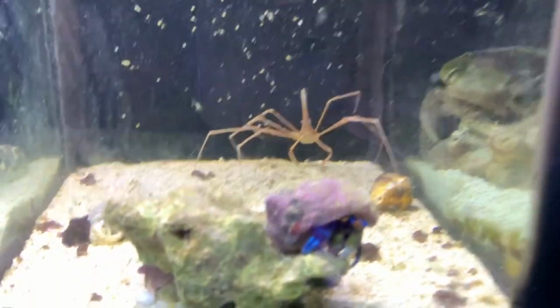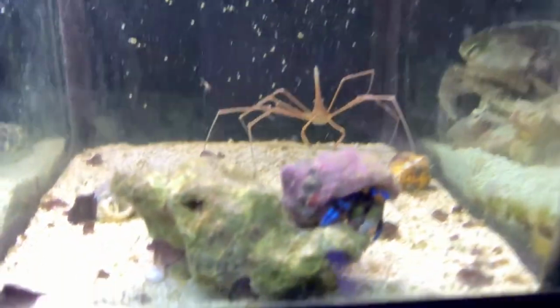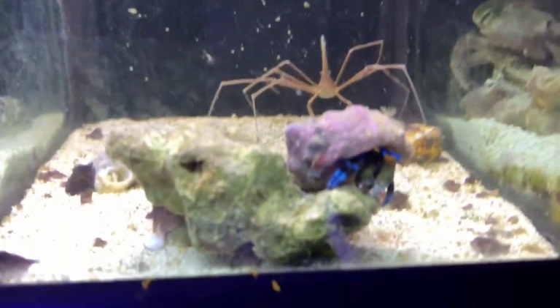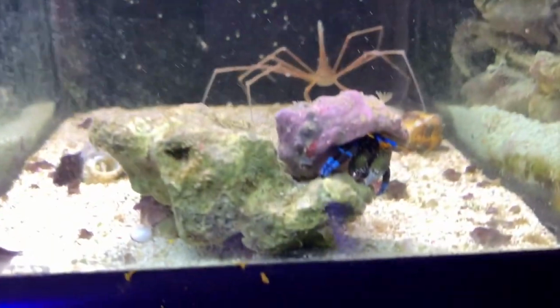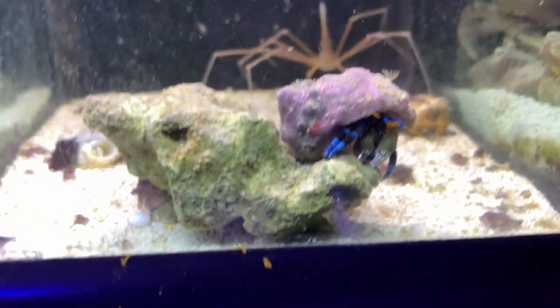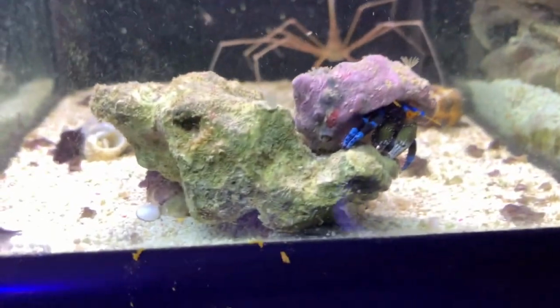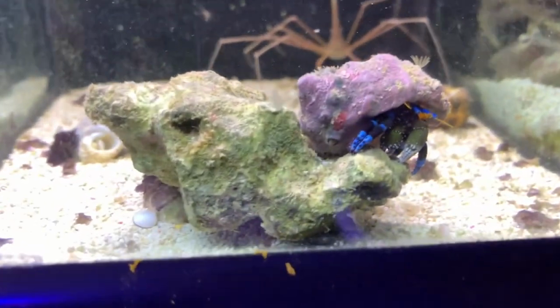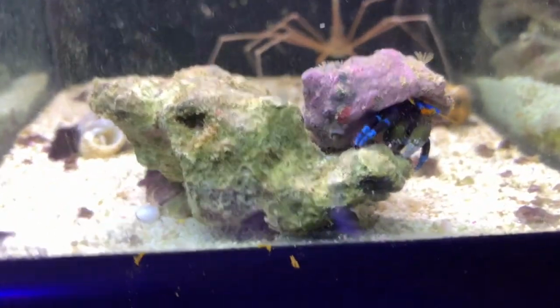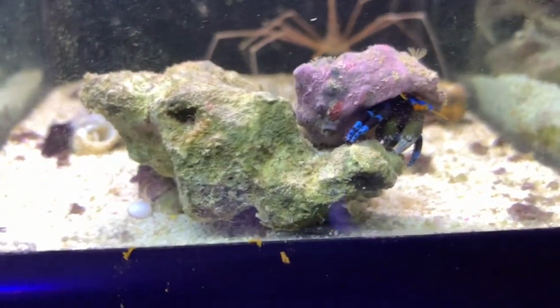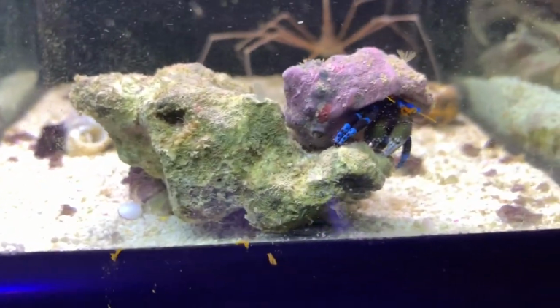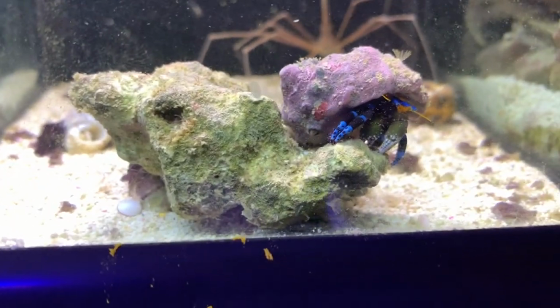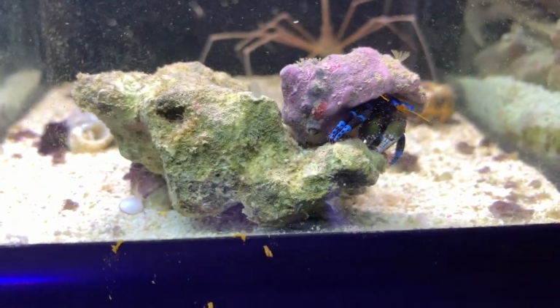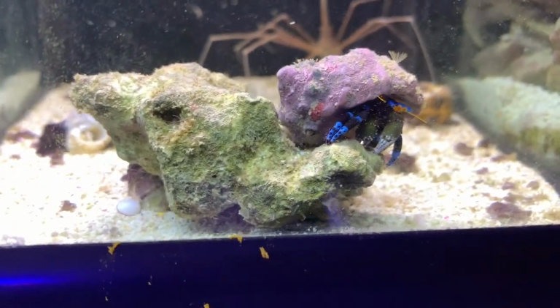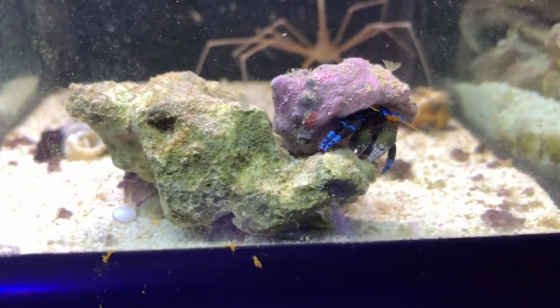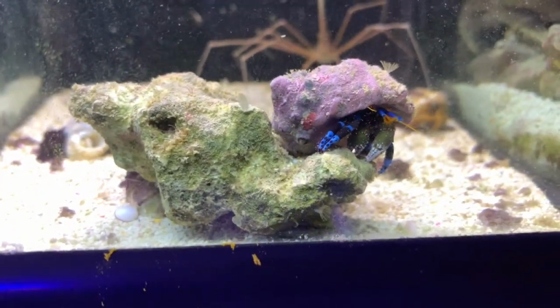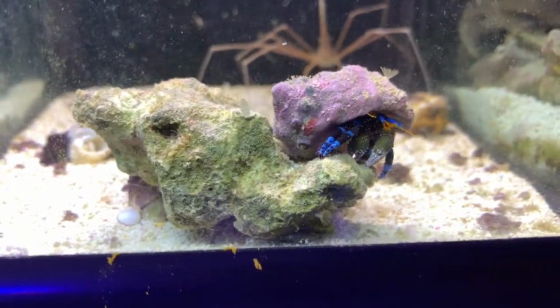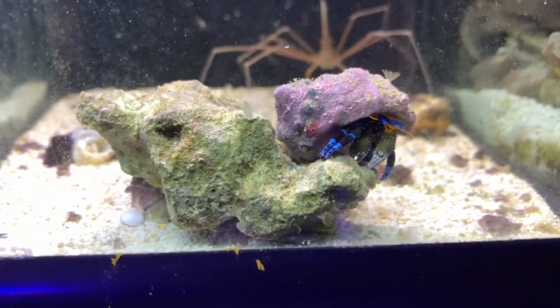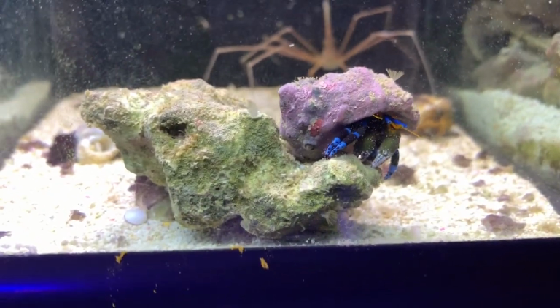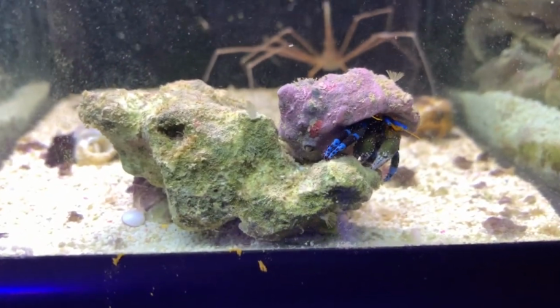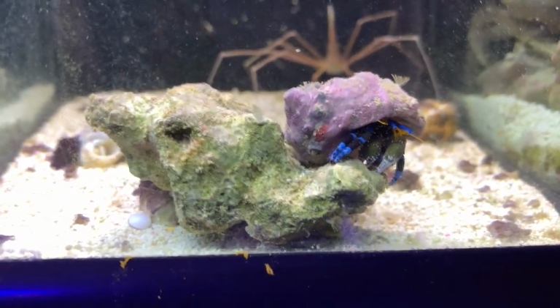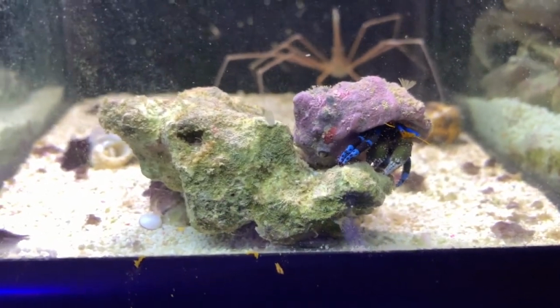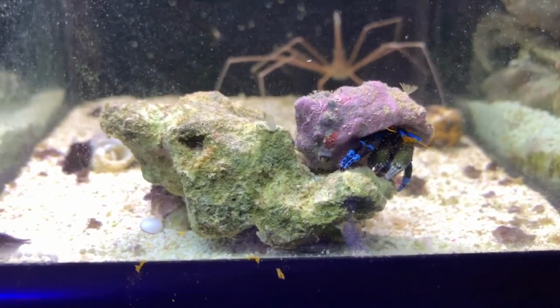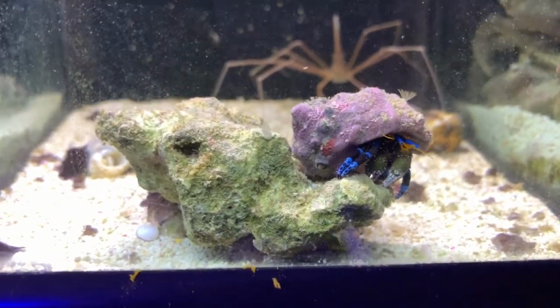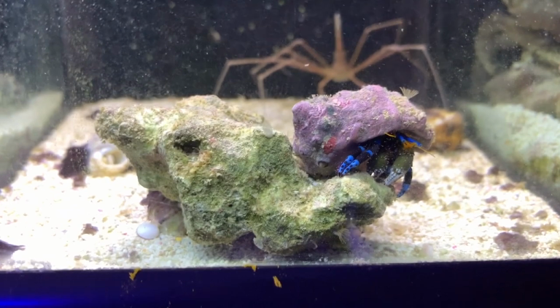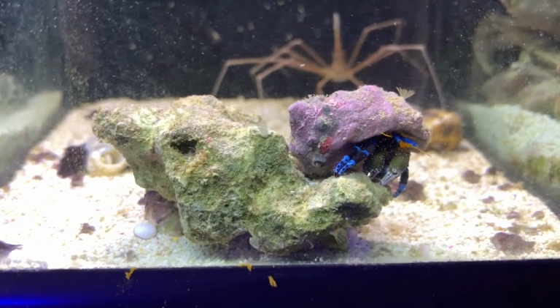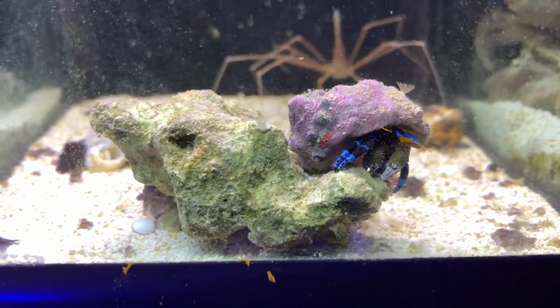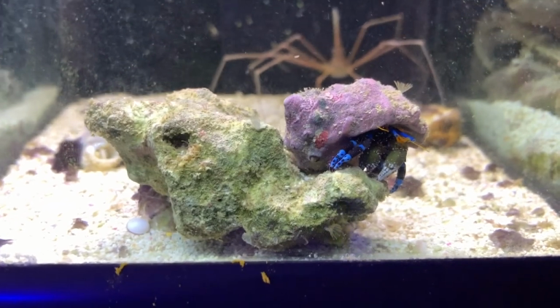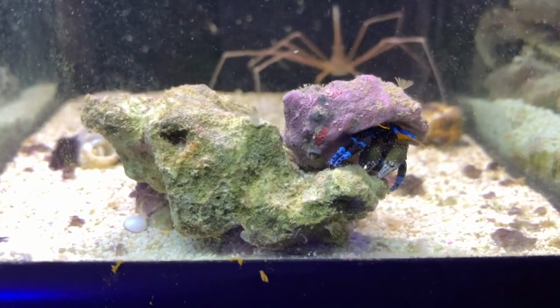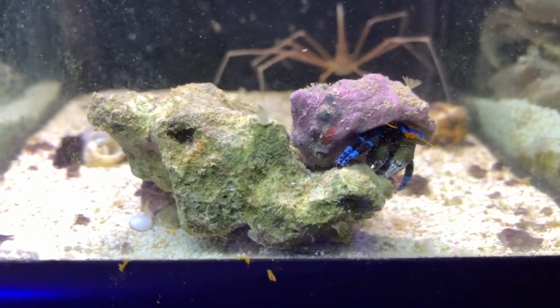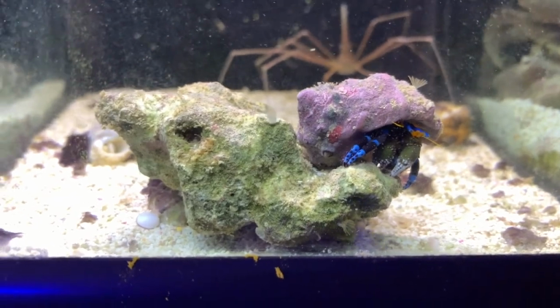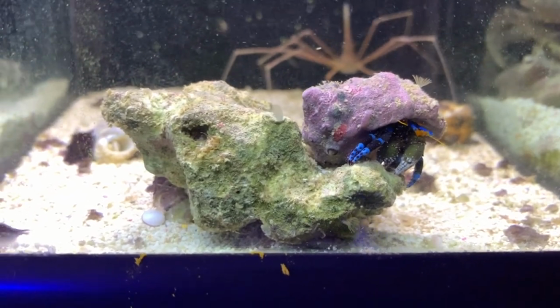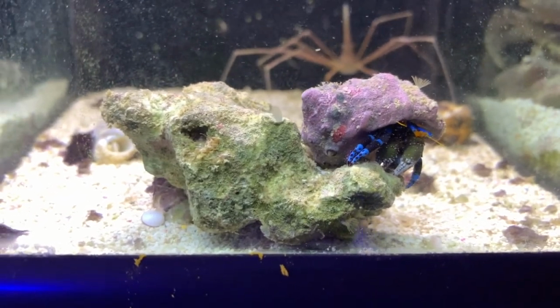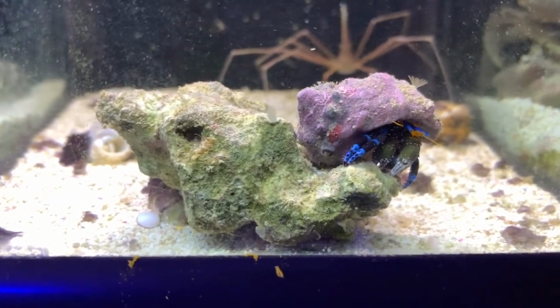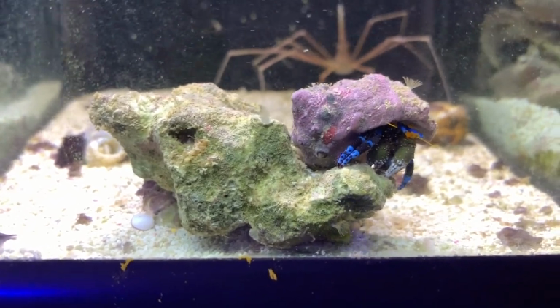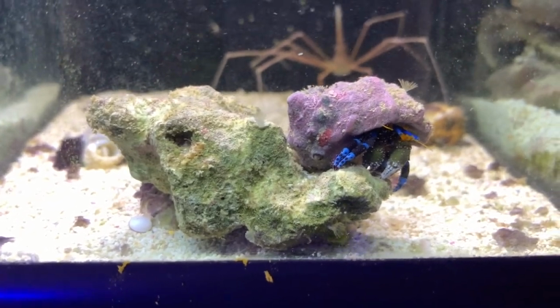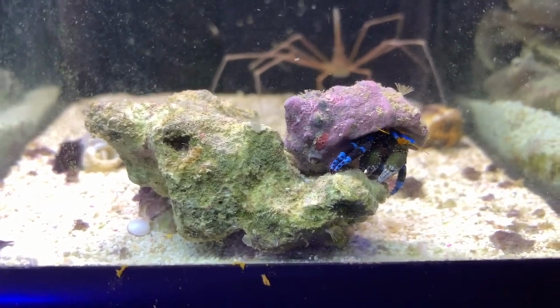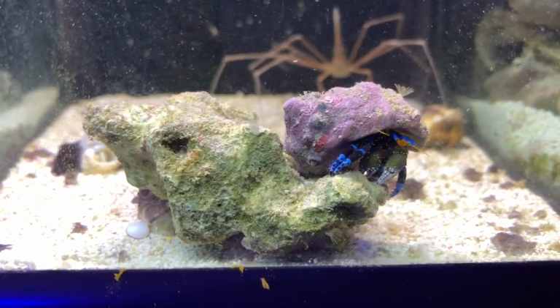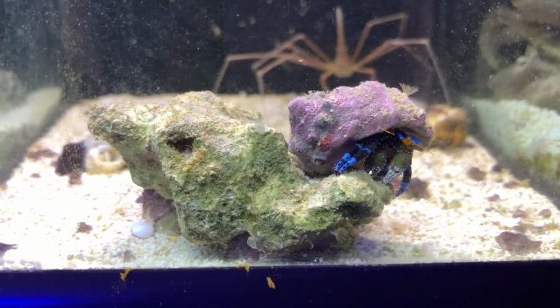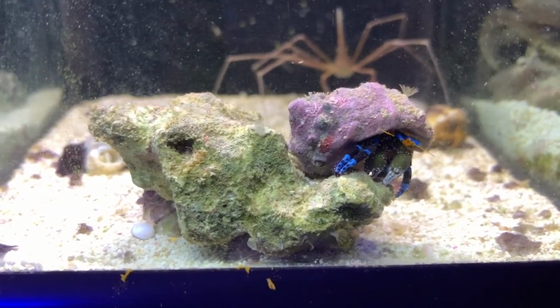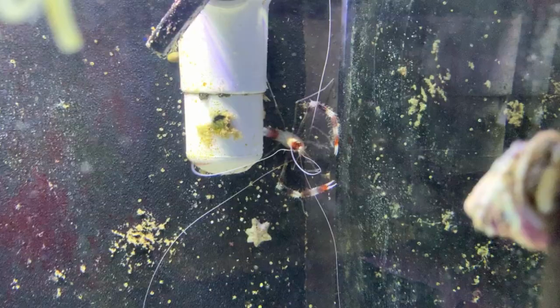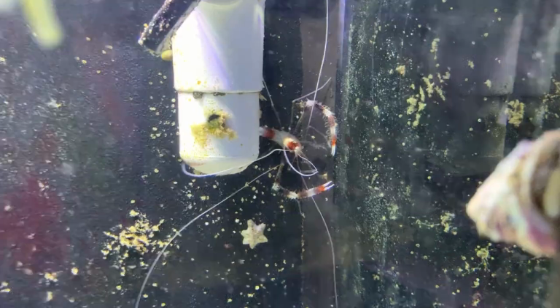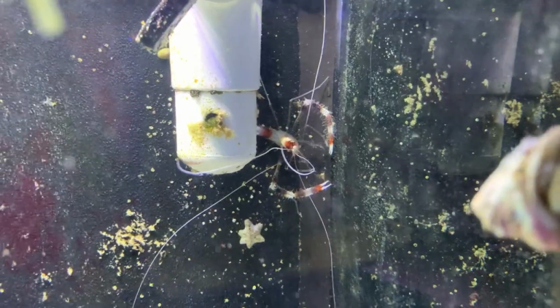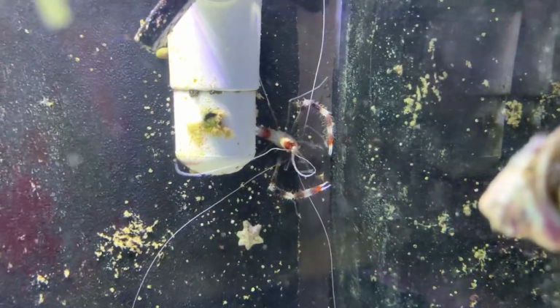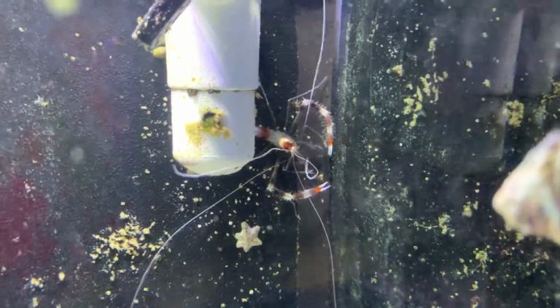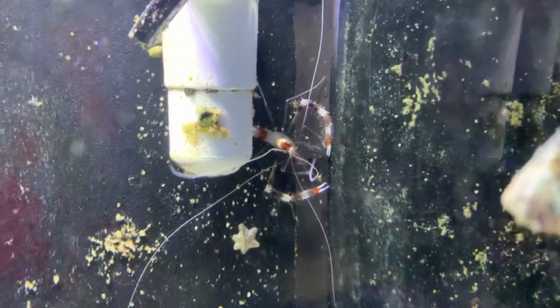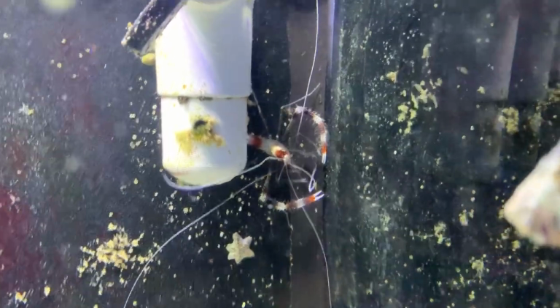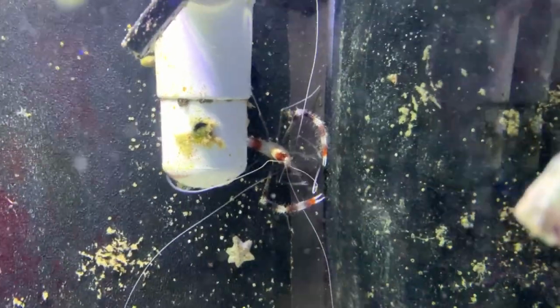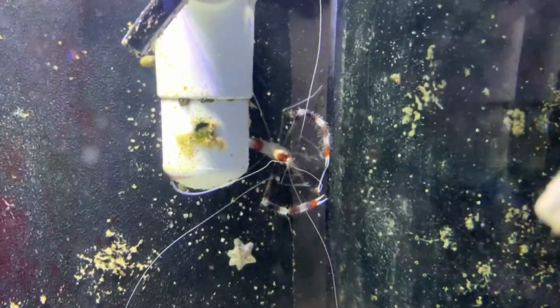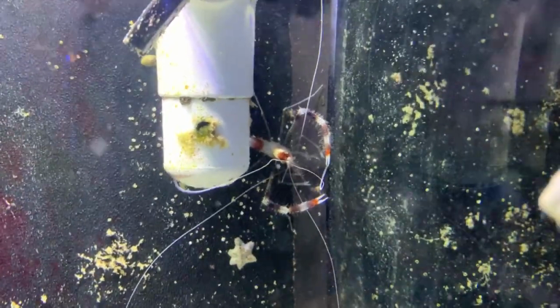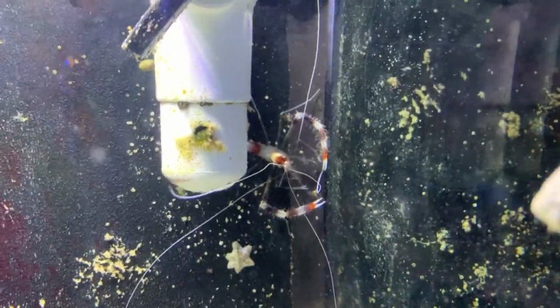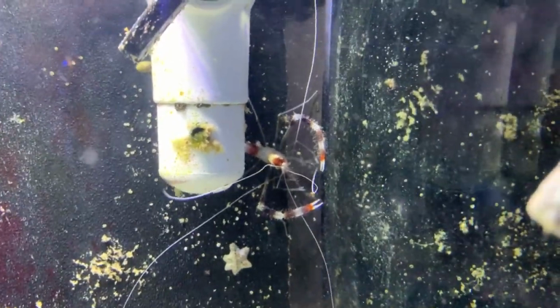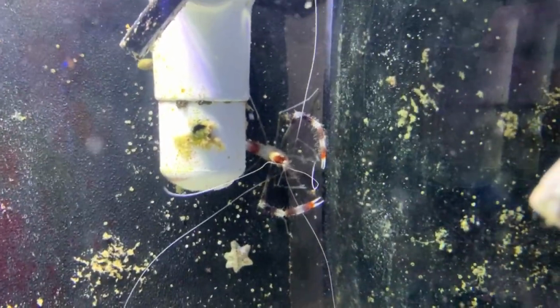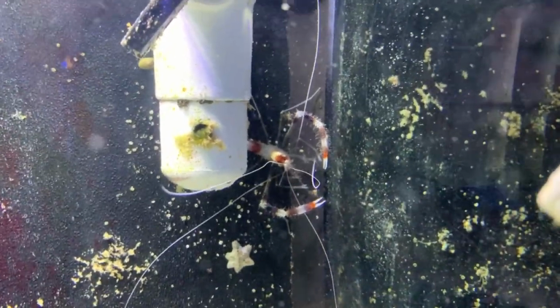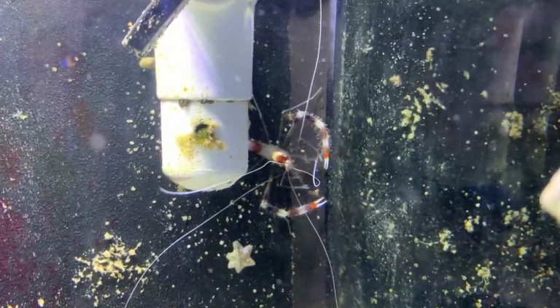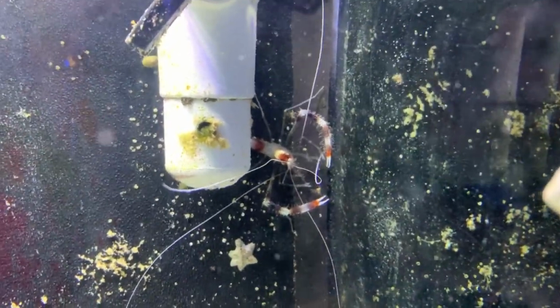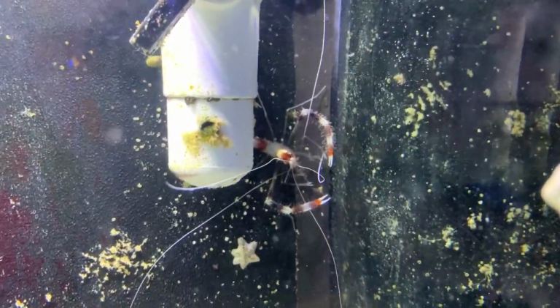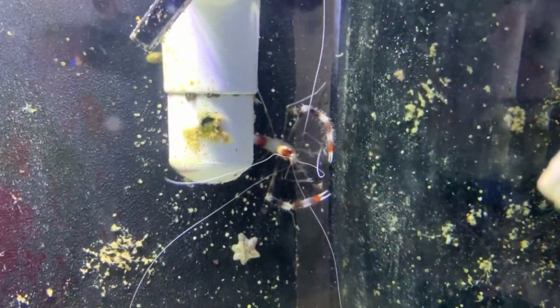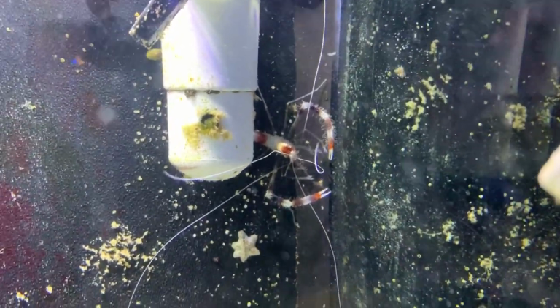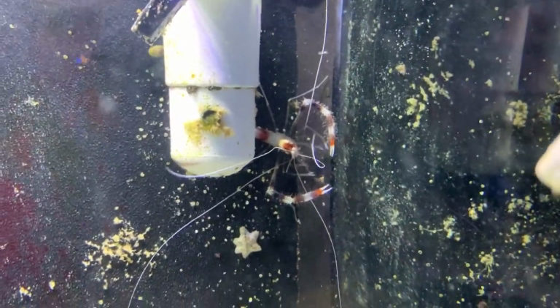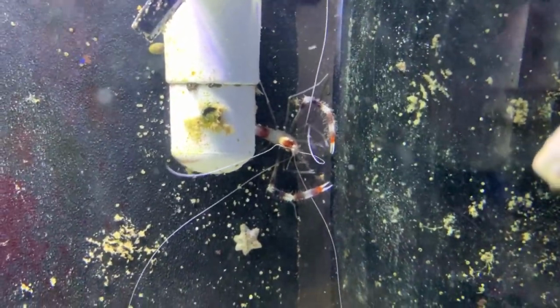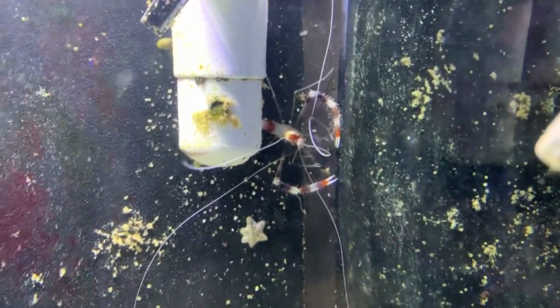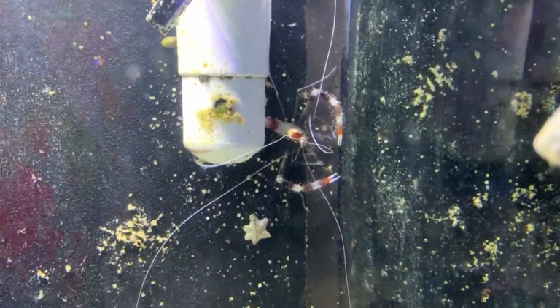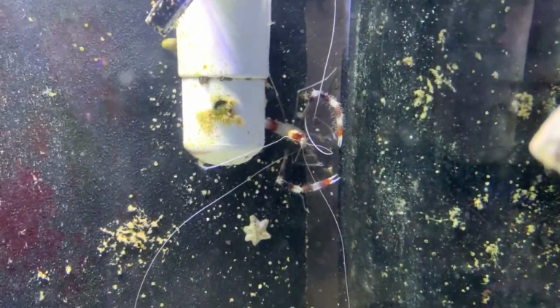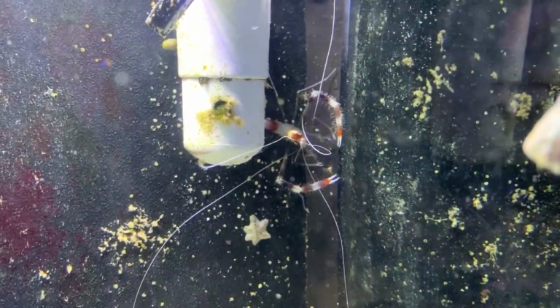That kind of looks like a Halloween crab to me right there, but he's not orange — he's blue and black. We have one of those in ours. That coral bandit is really adorable. He's so small compared to what you normally see.